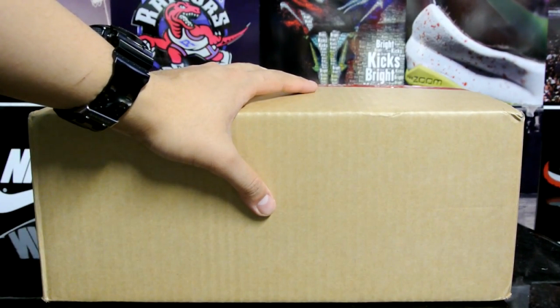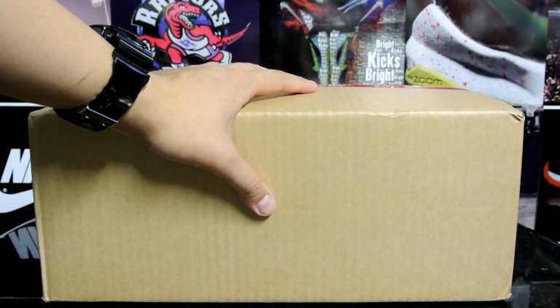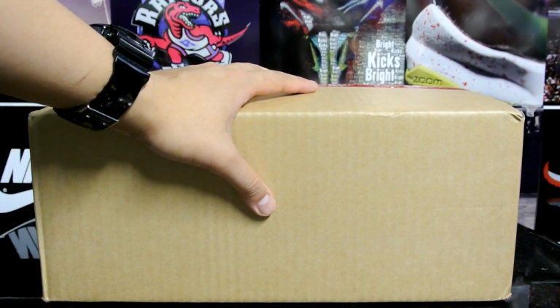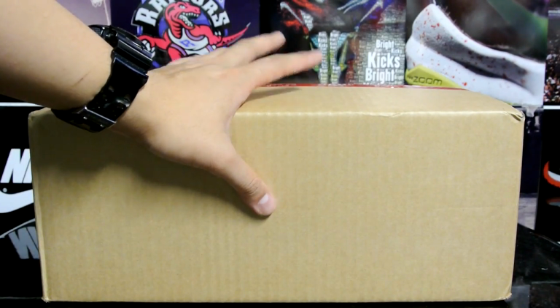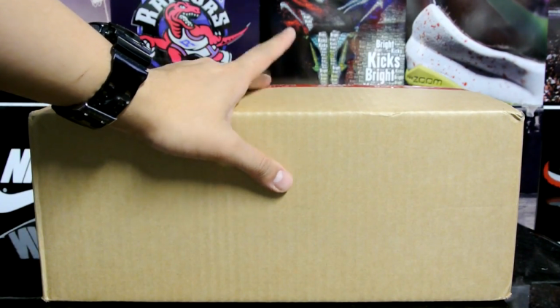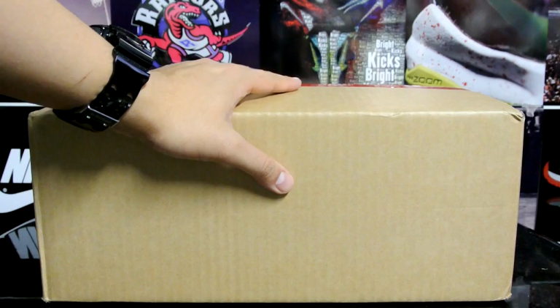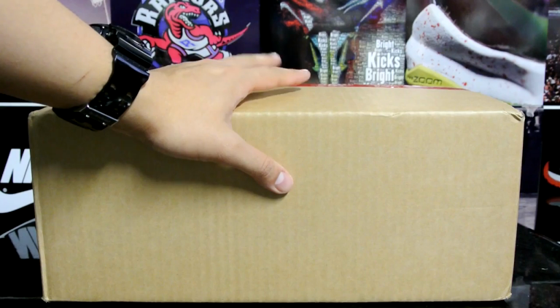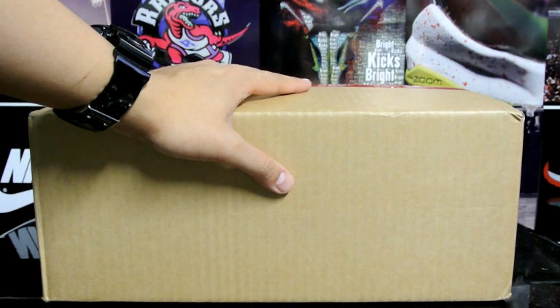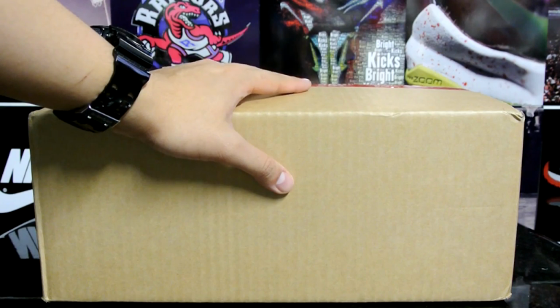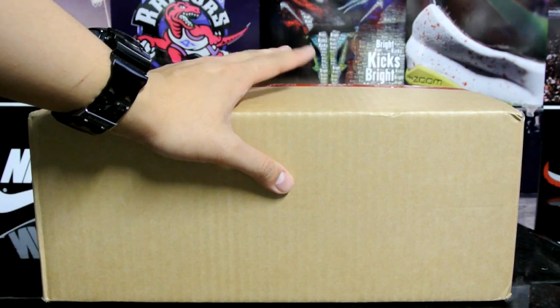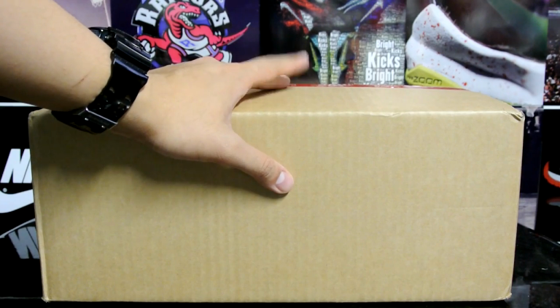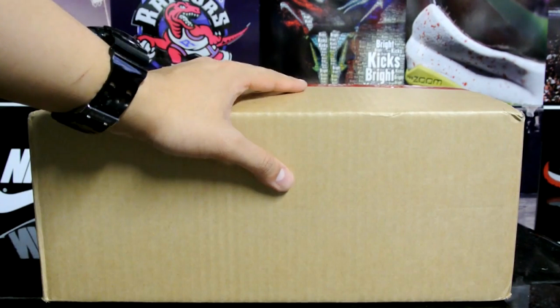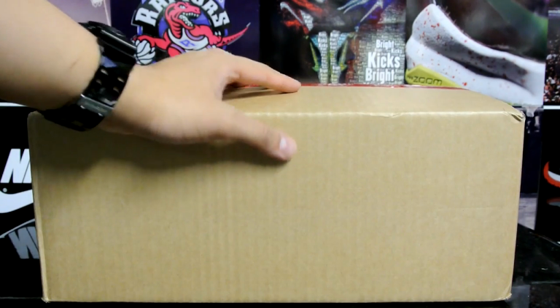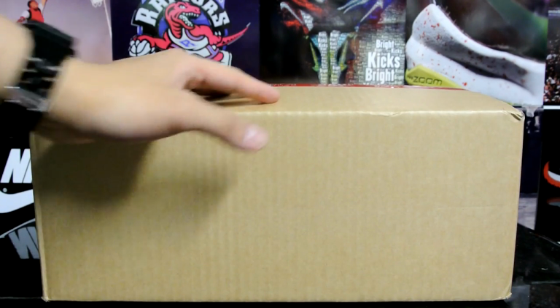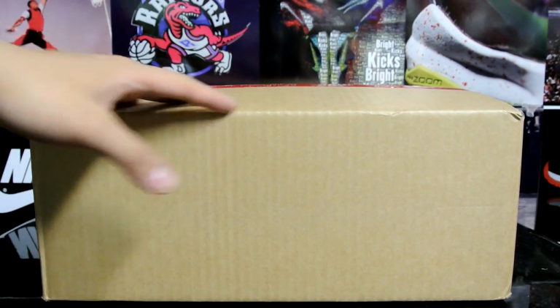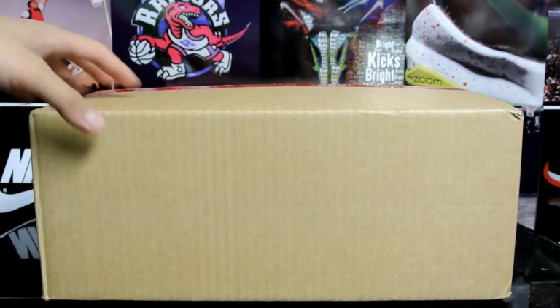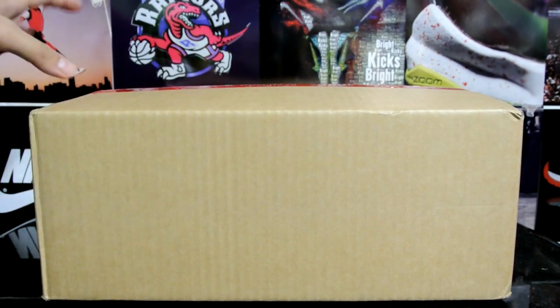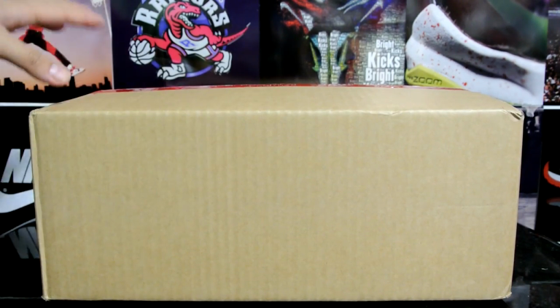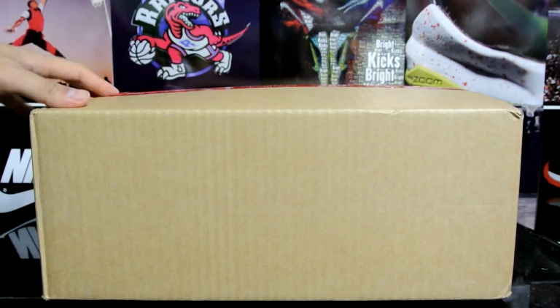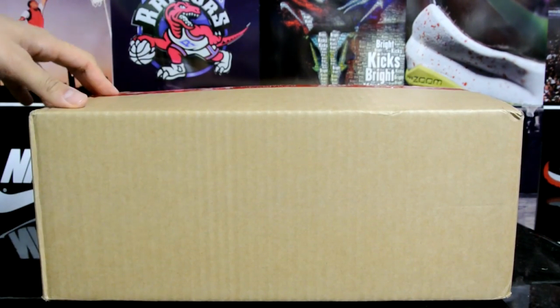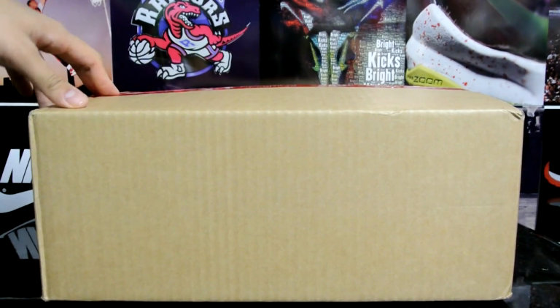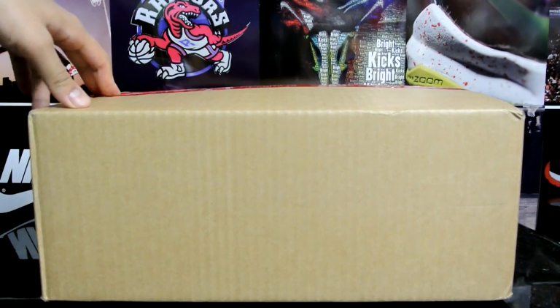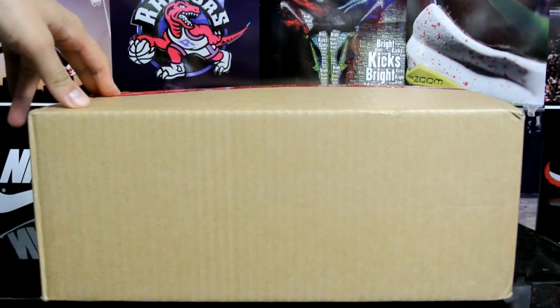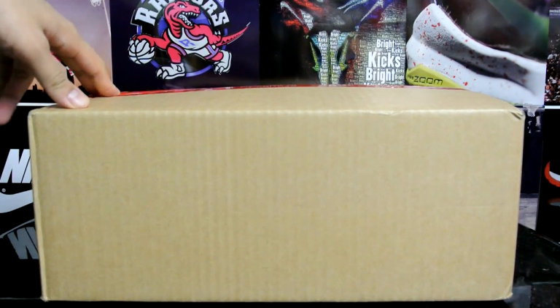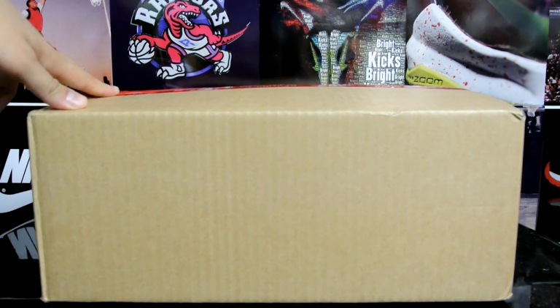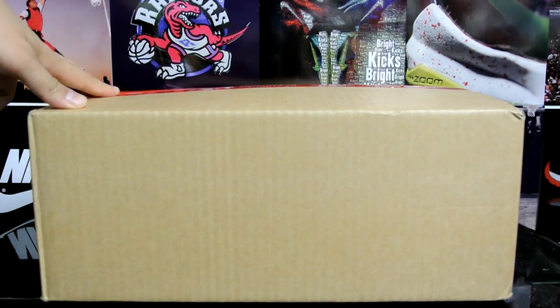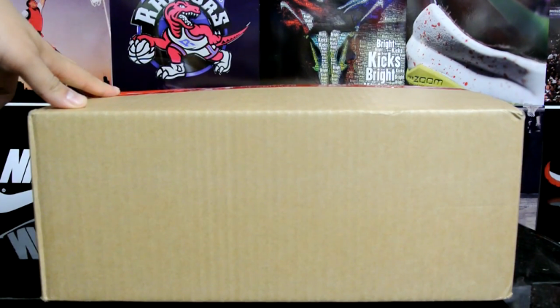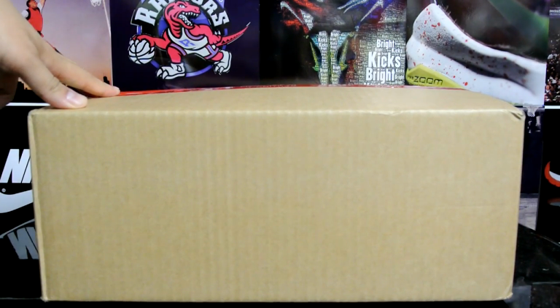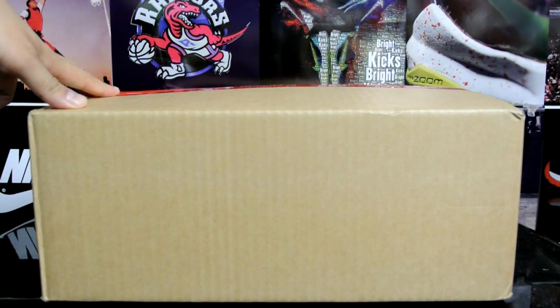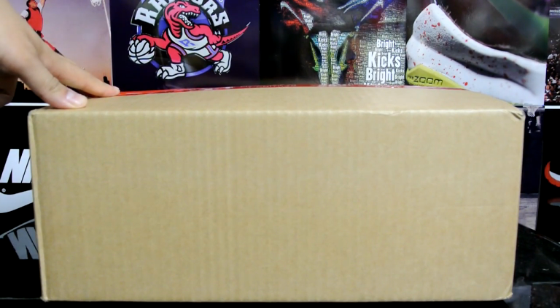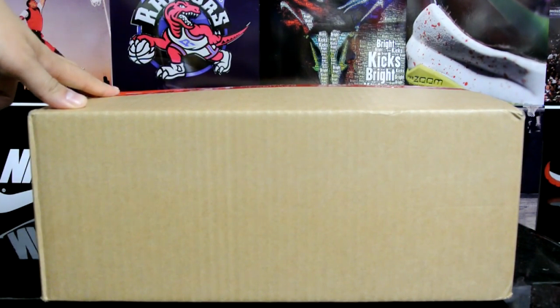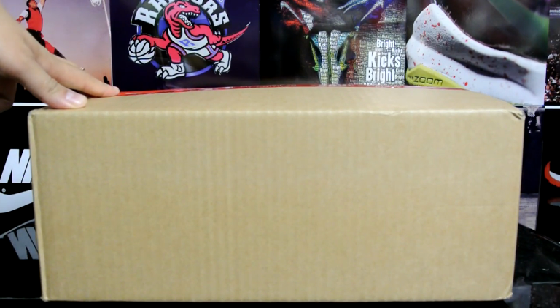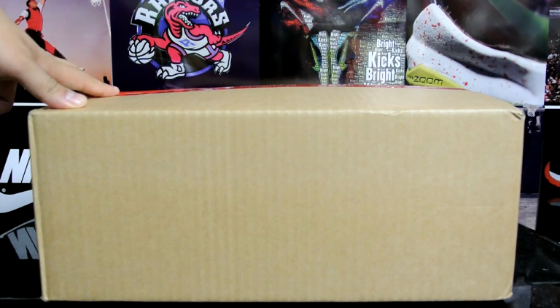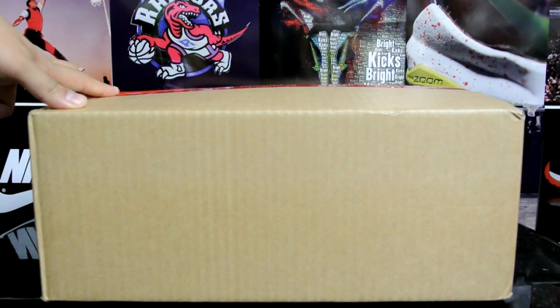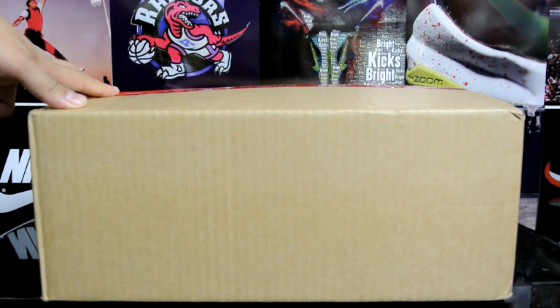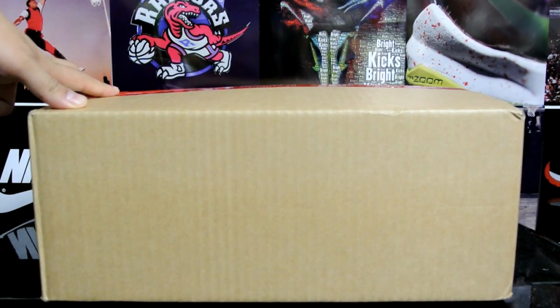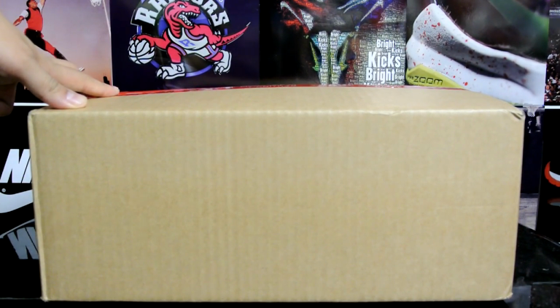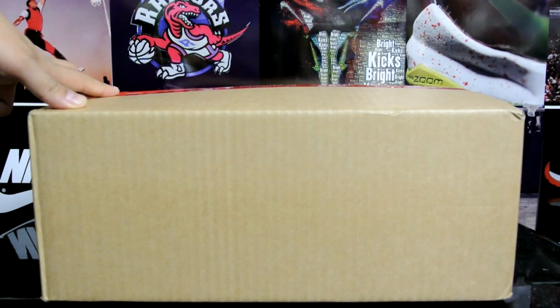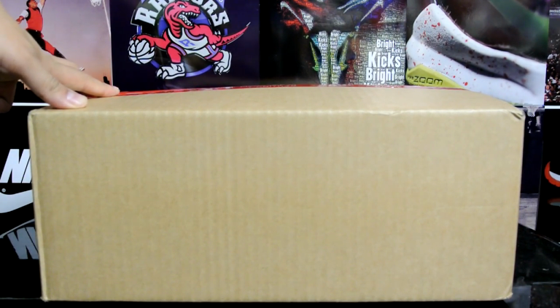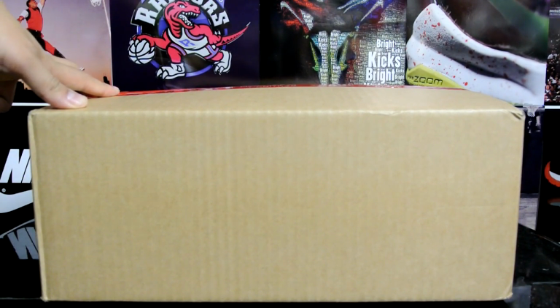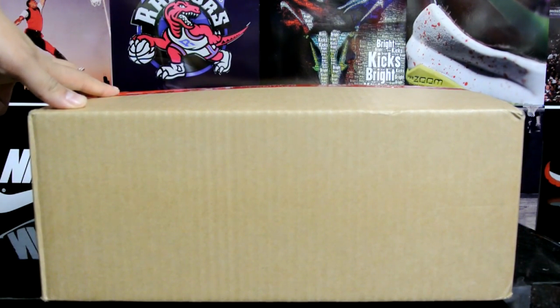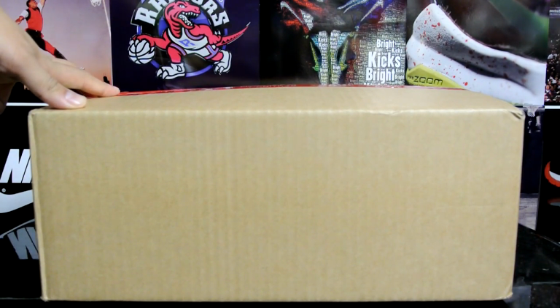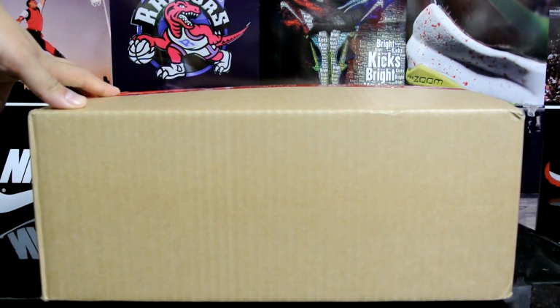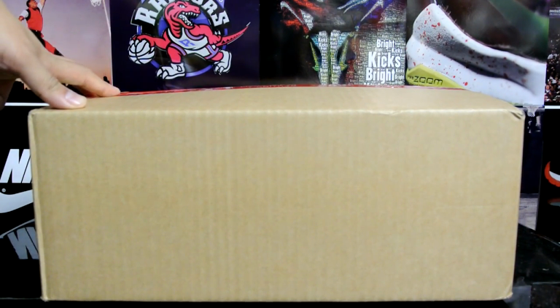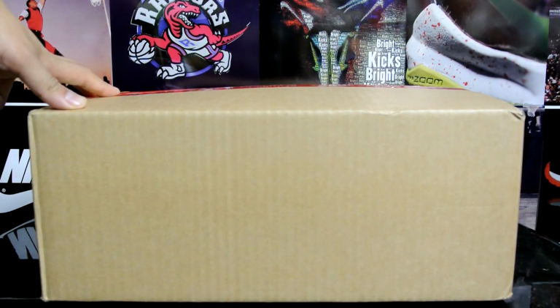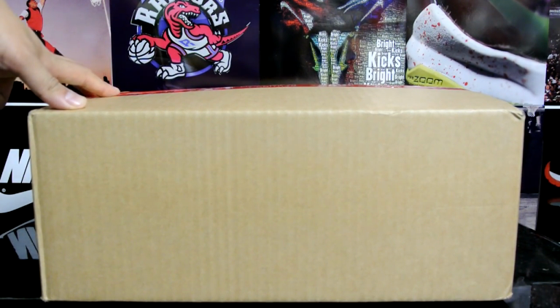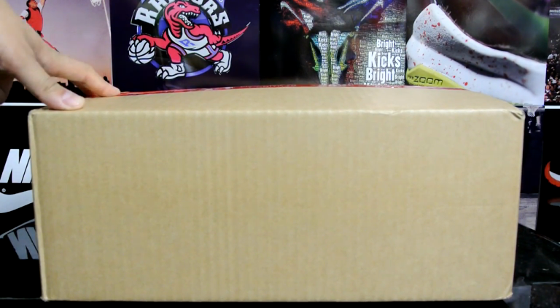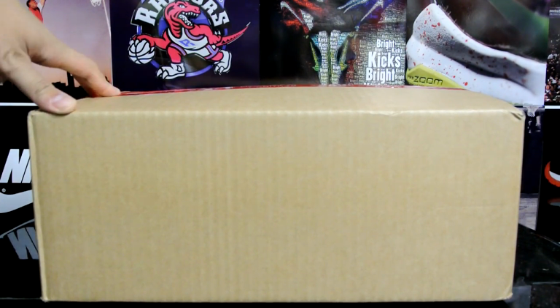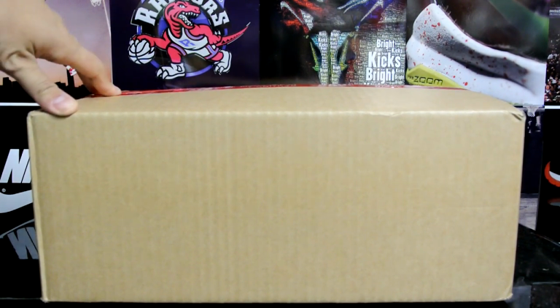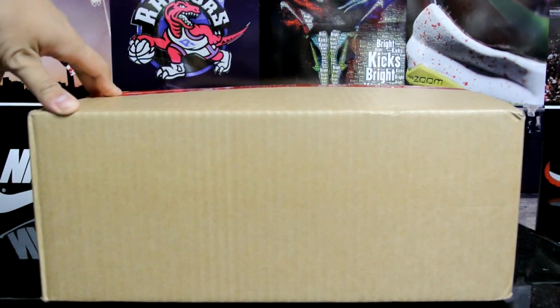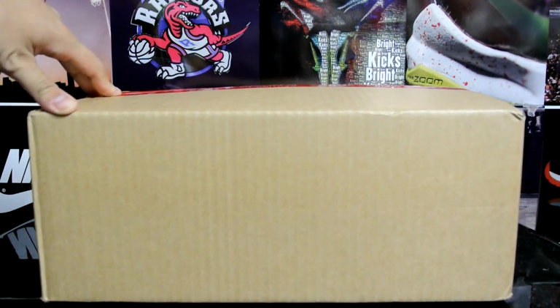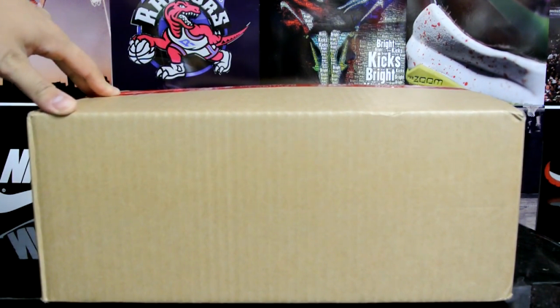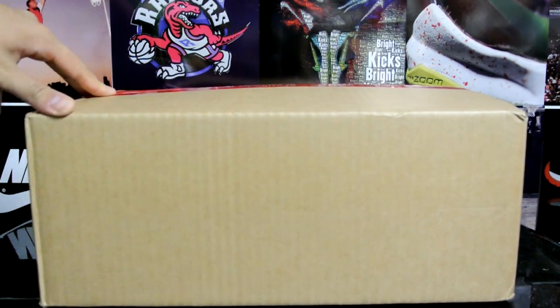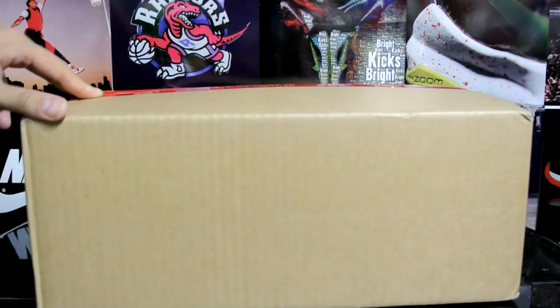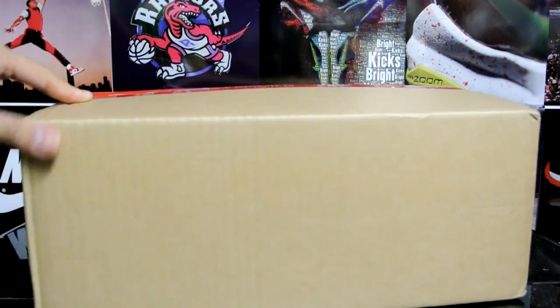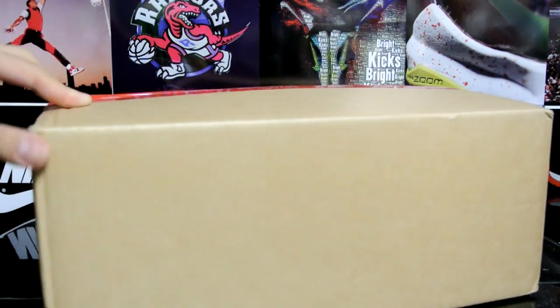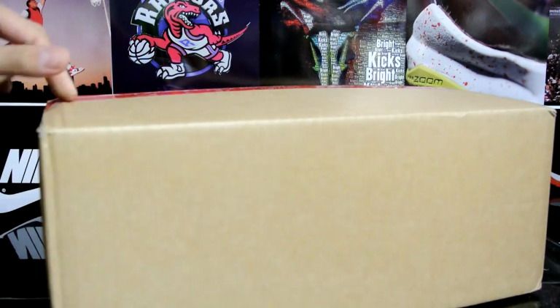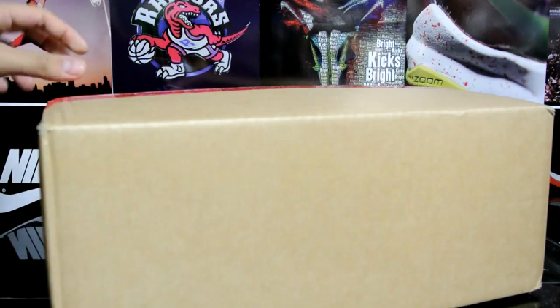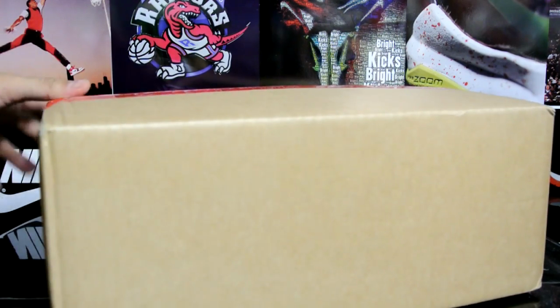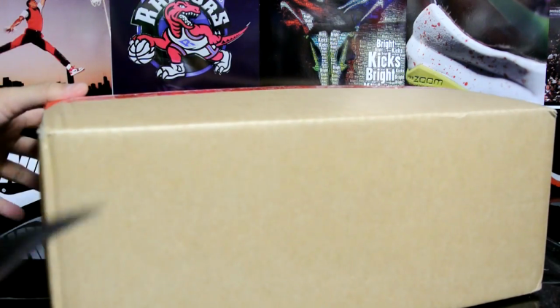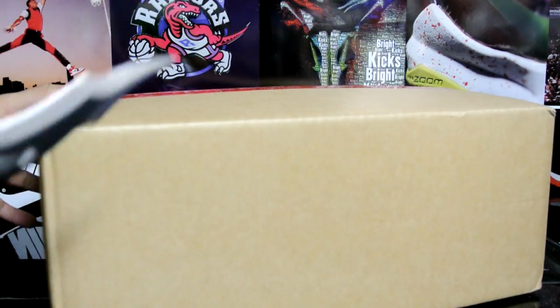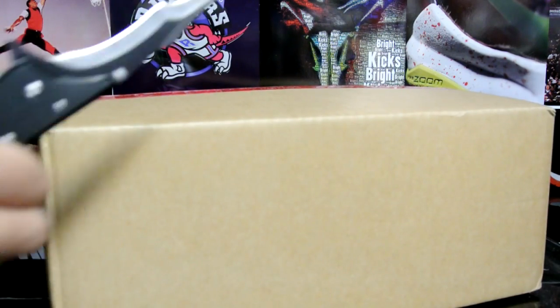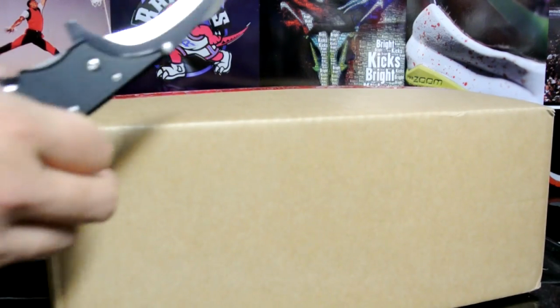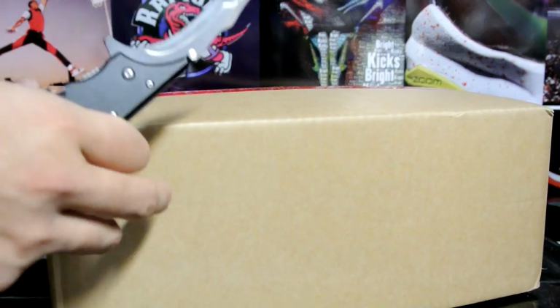I actually wanted this shoe when it first came out online, but it was just sold out immediately. Then it kind of just sits on sunlightstation.com, which is kind of weird.